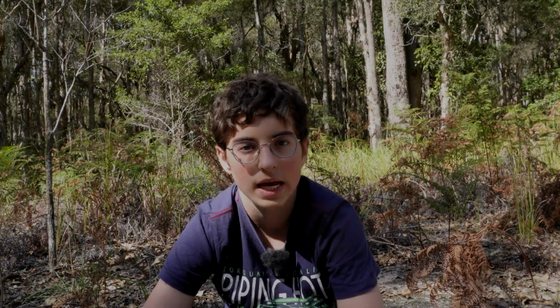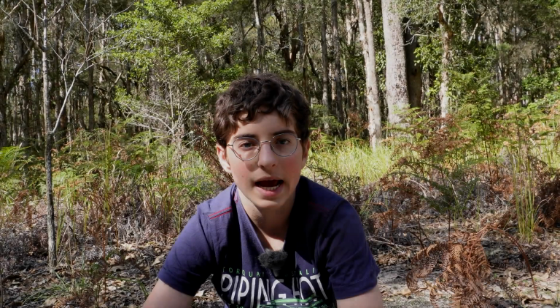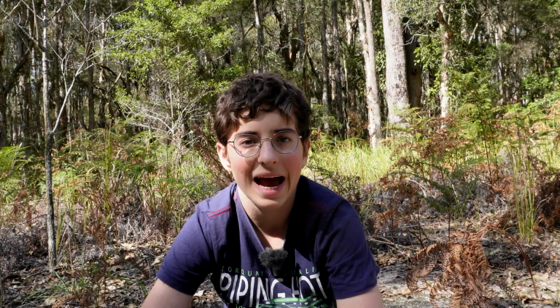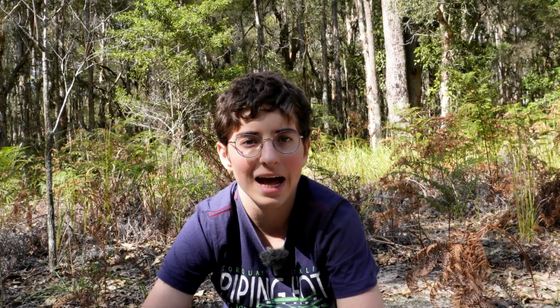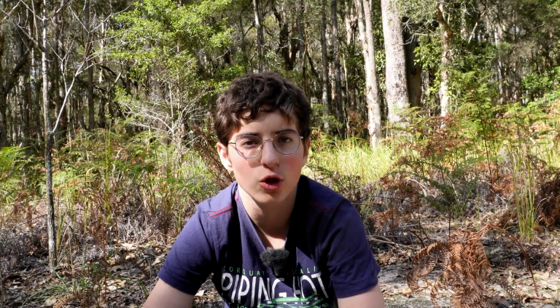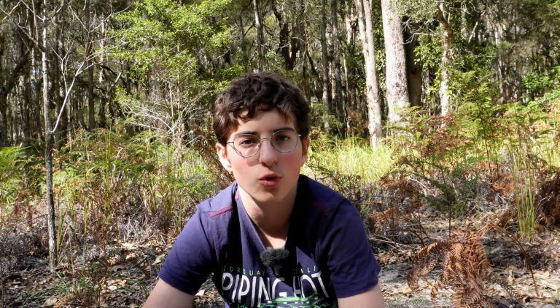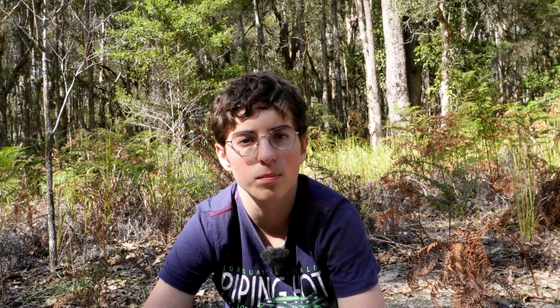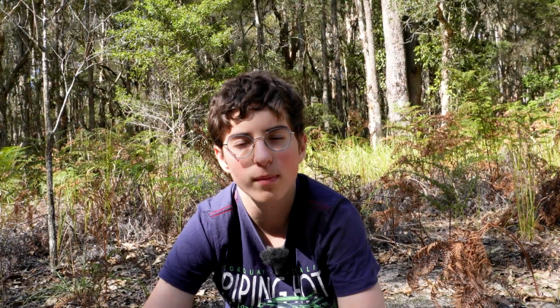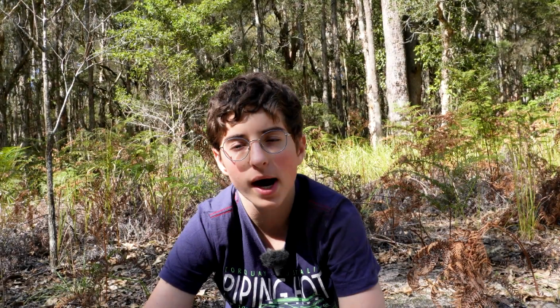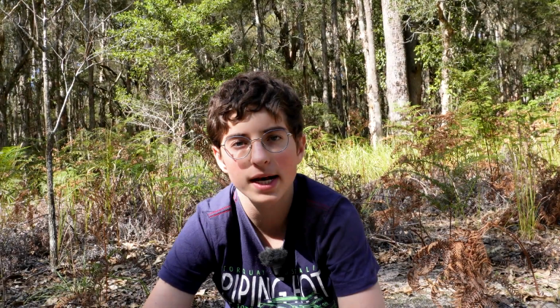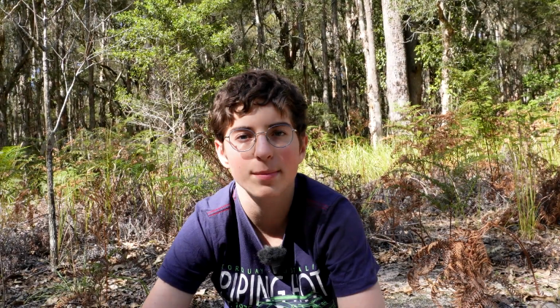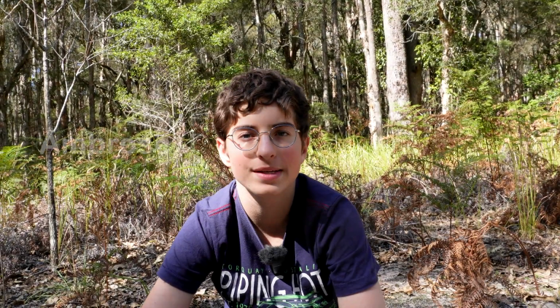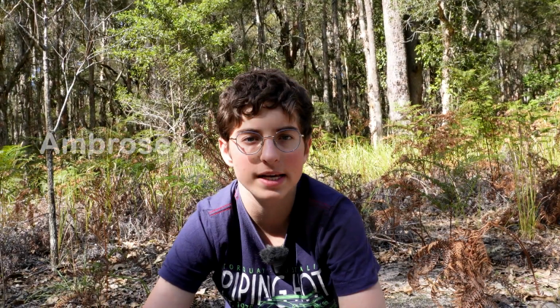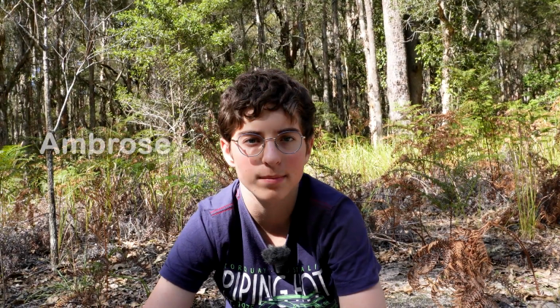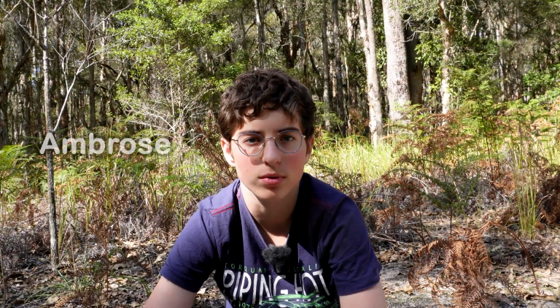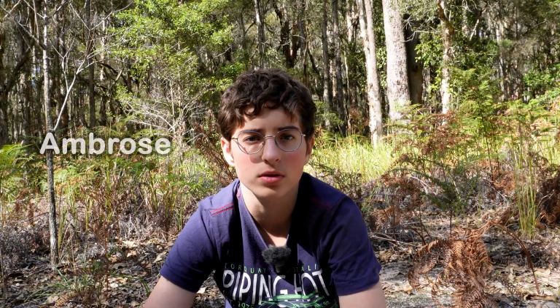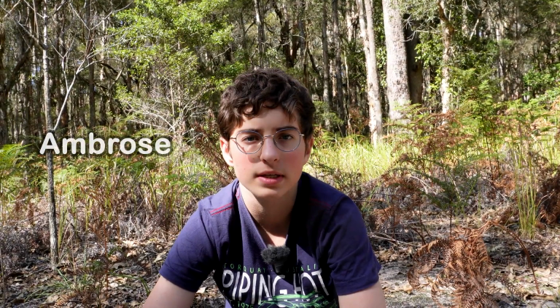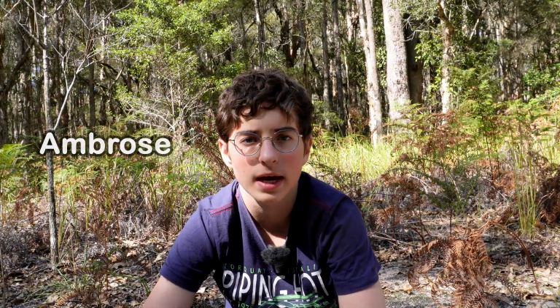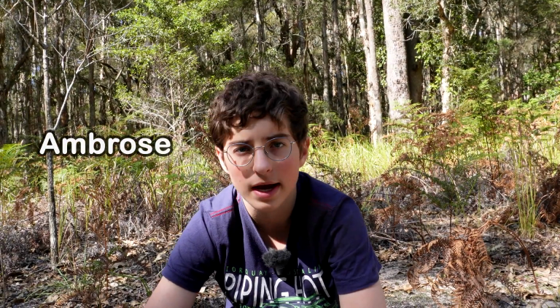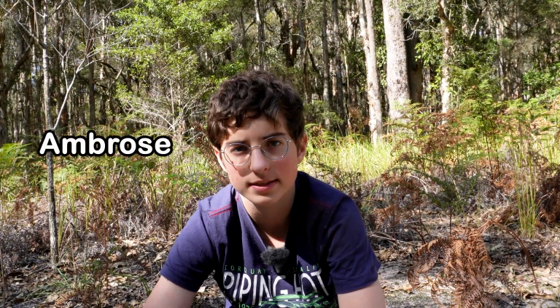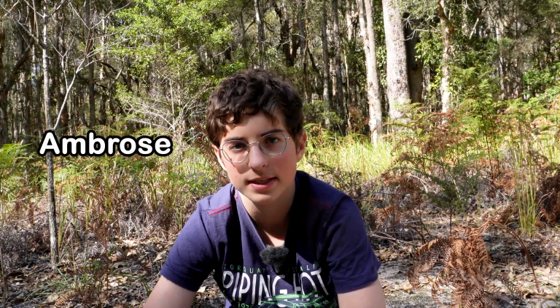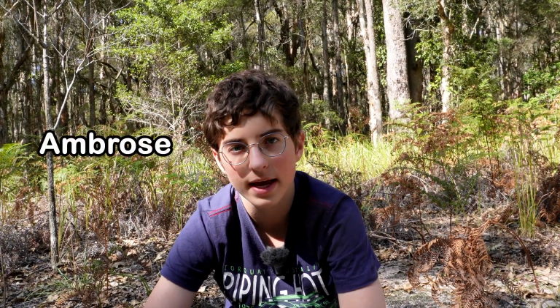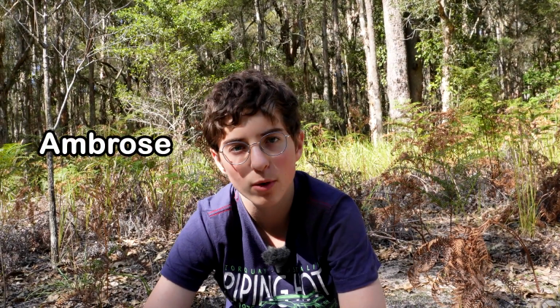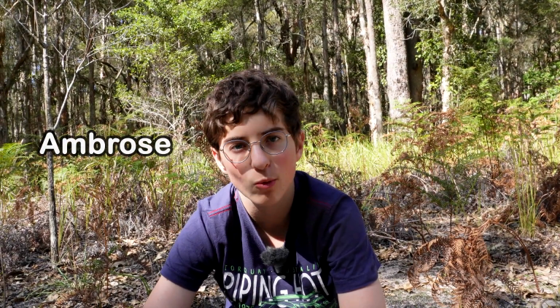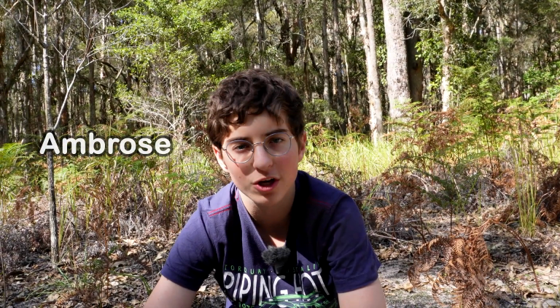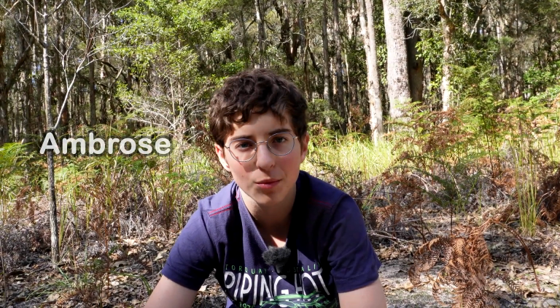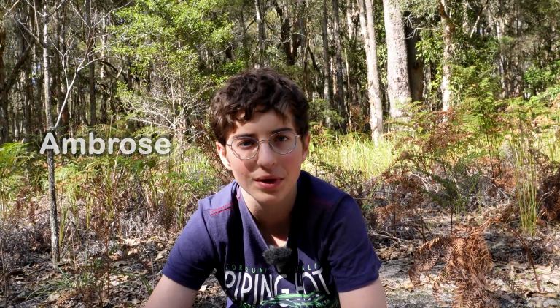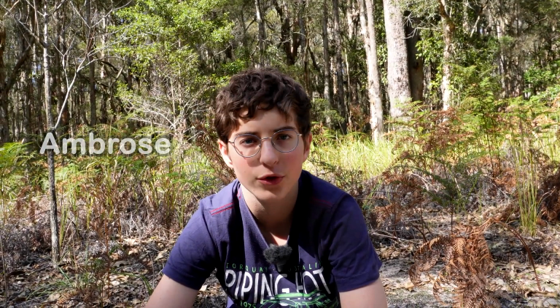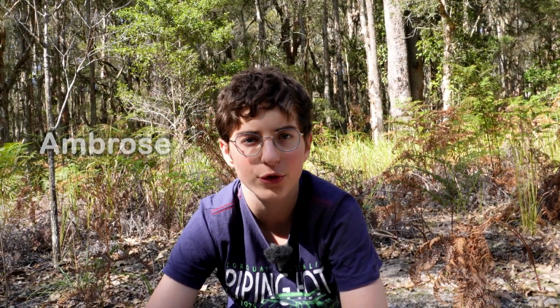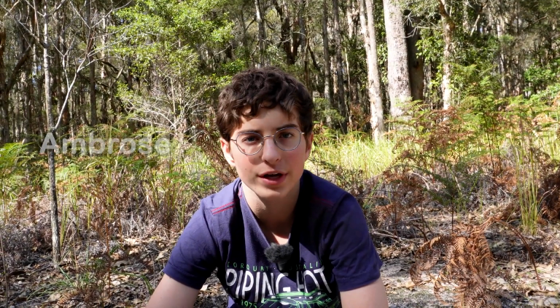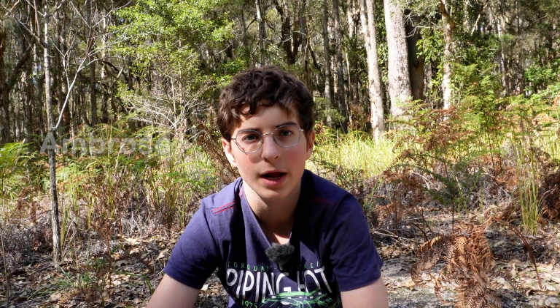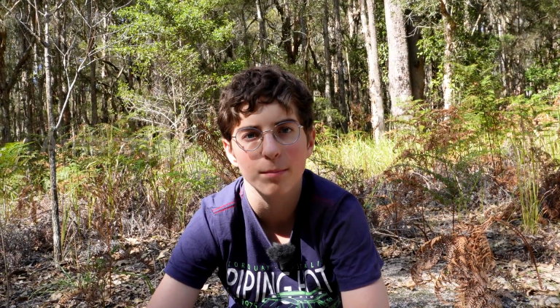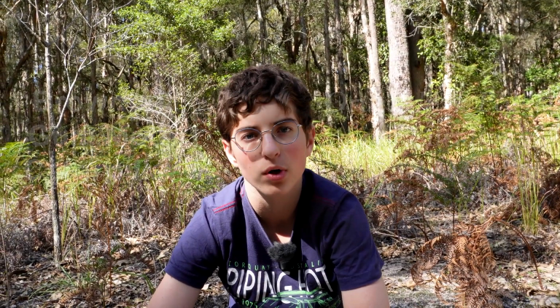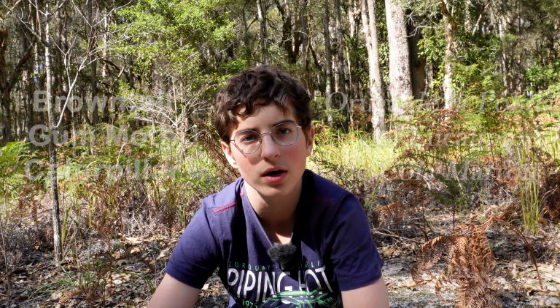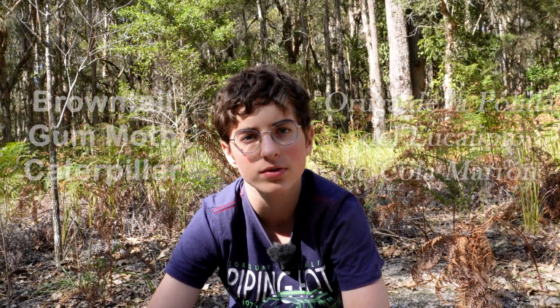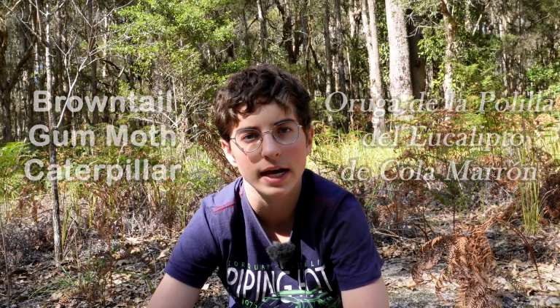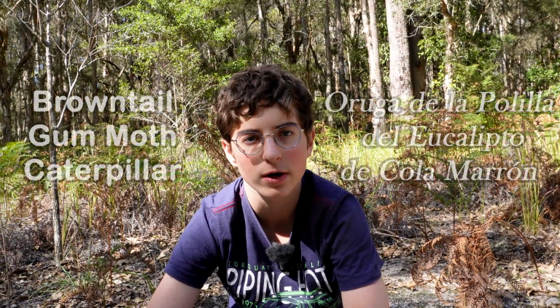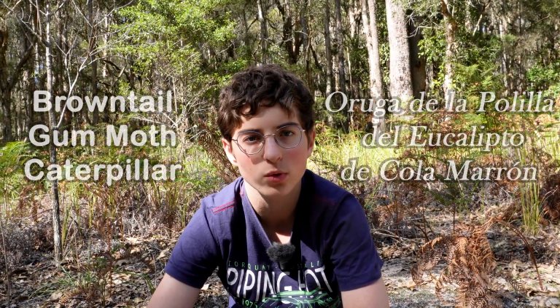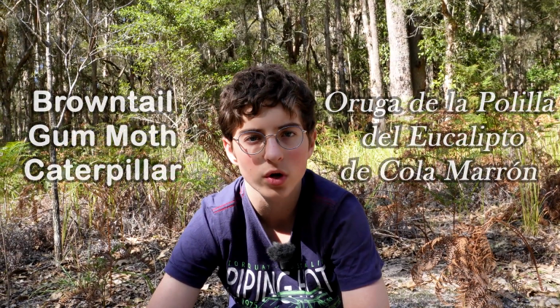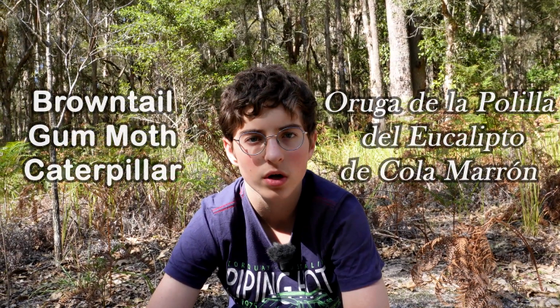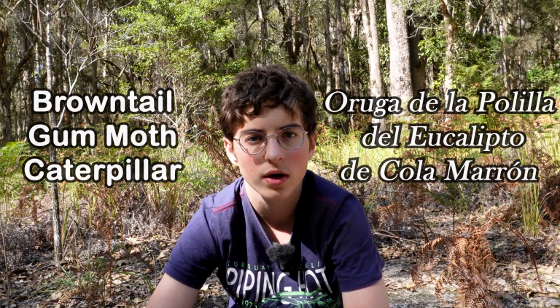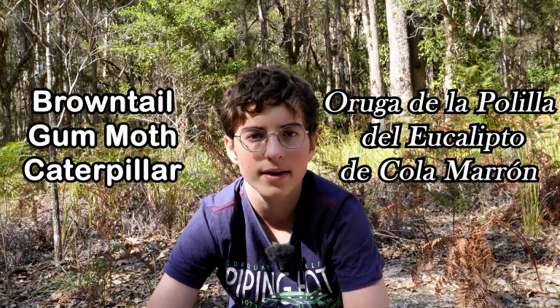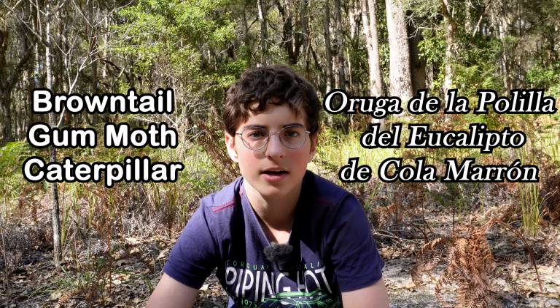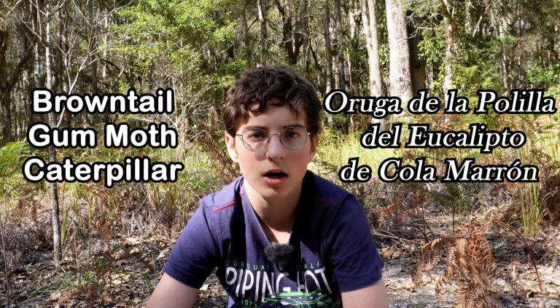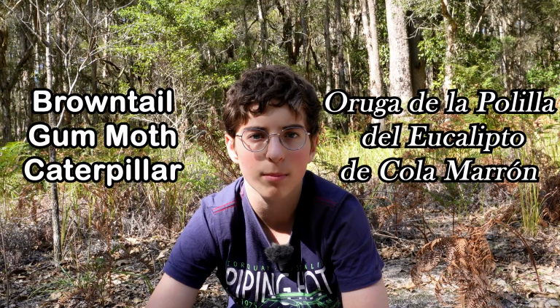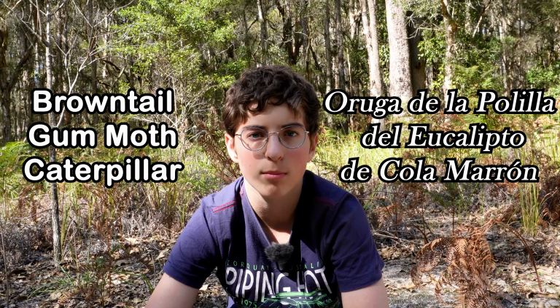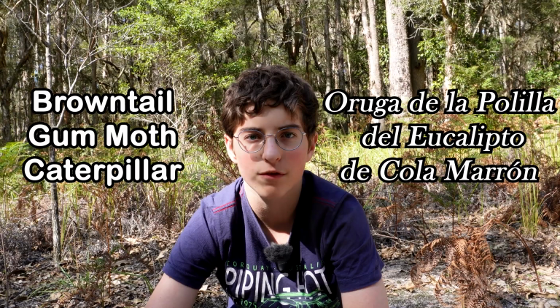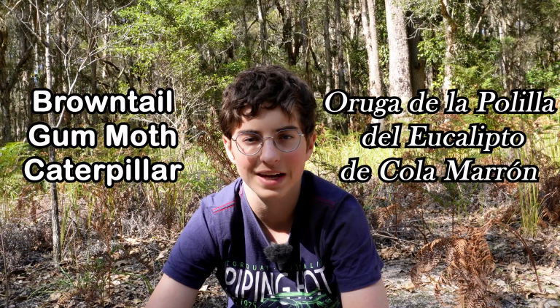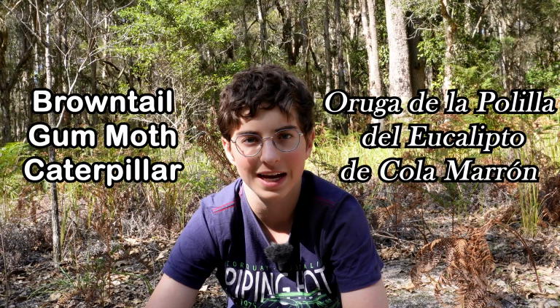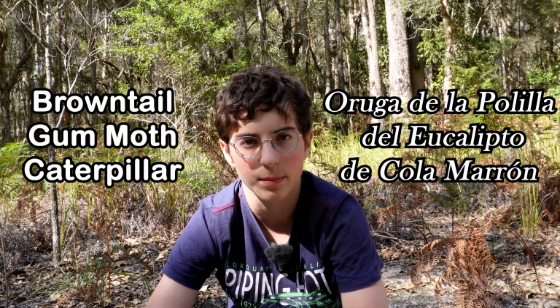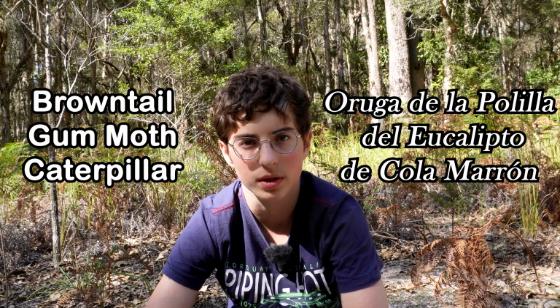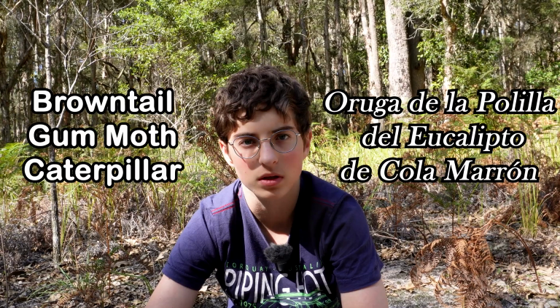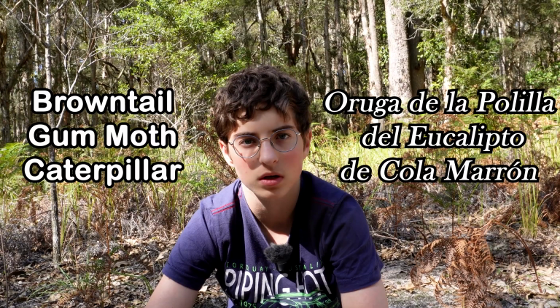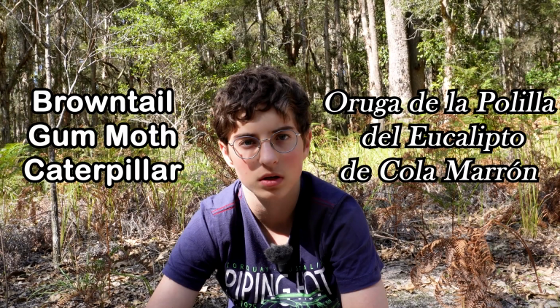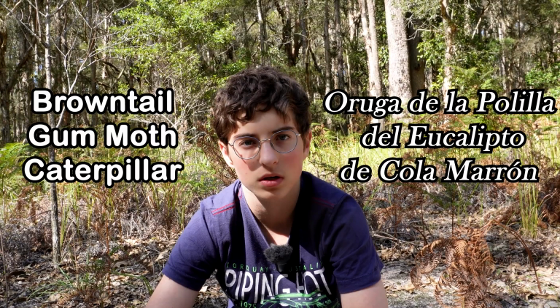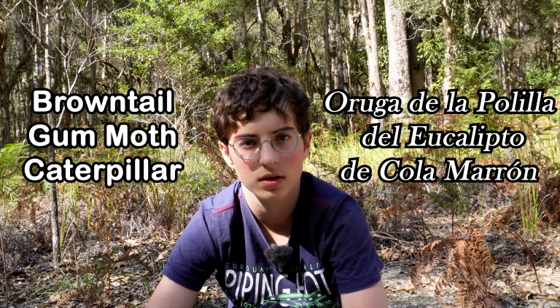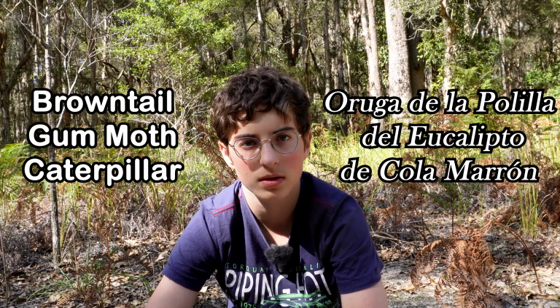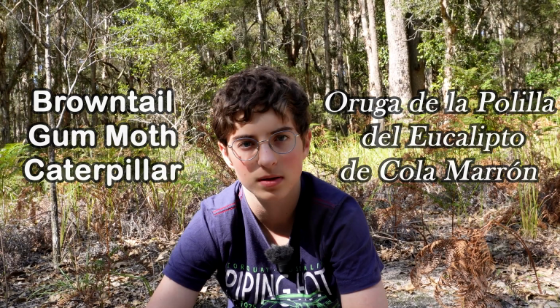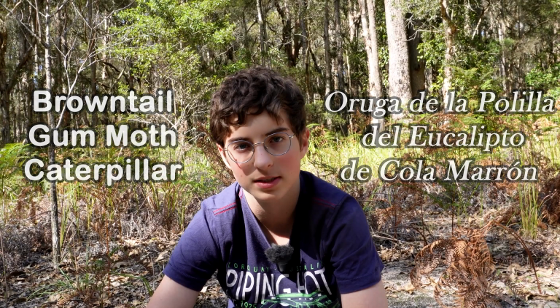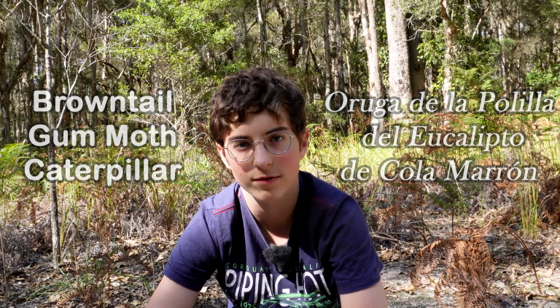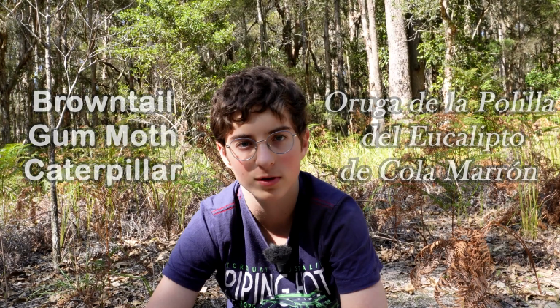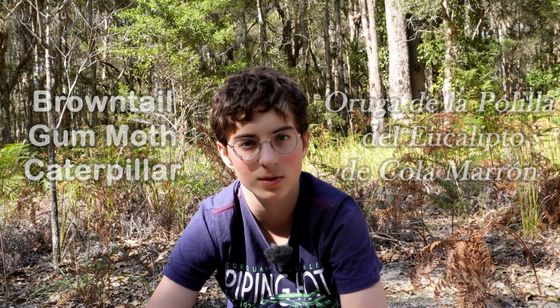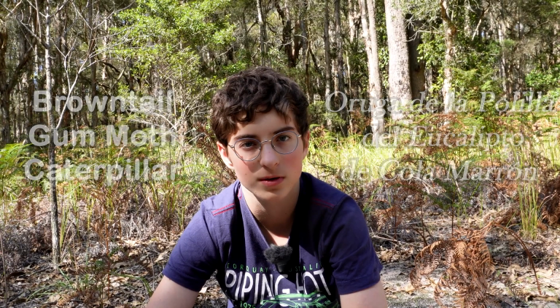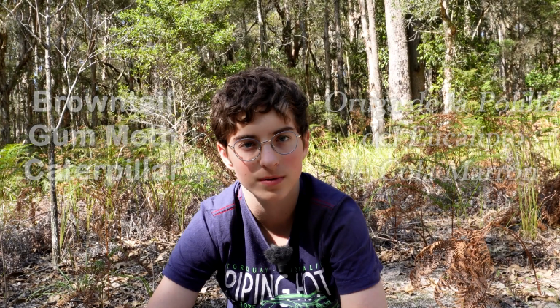Hello, my name is Ambrose and today we're going to be looking at a brown-tailed gum moth caterpillar. Let's have a look.